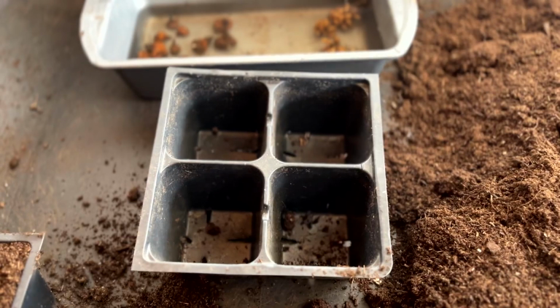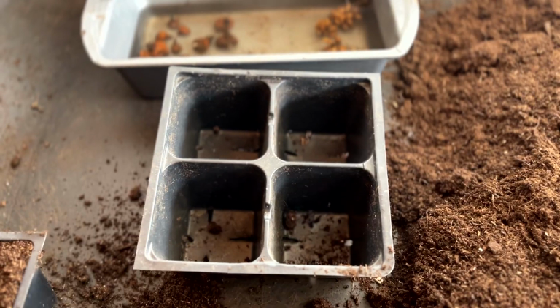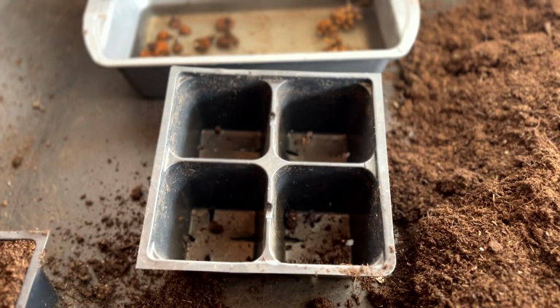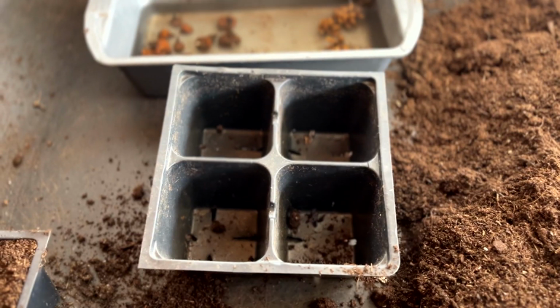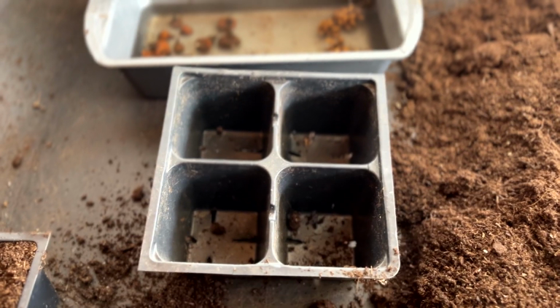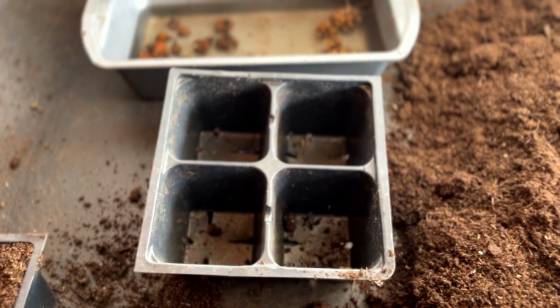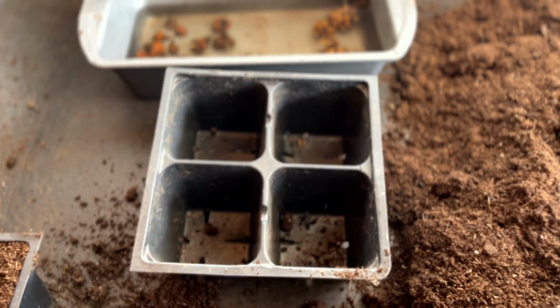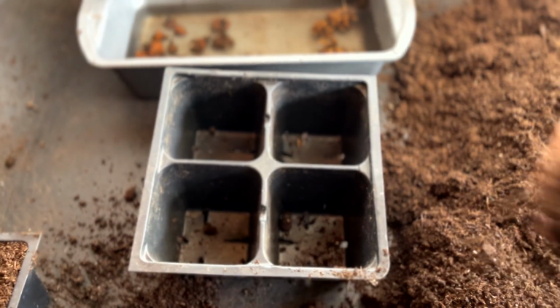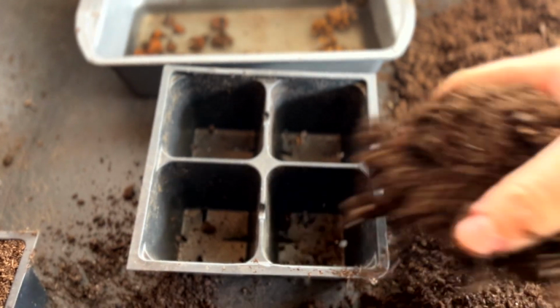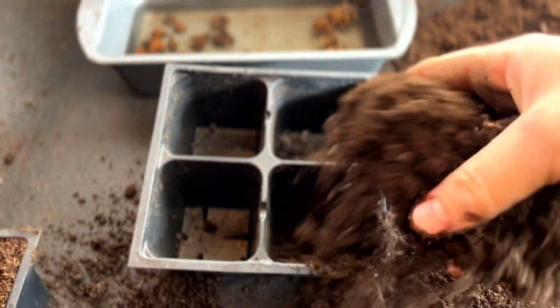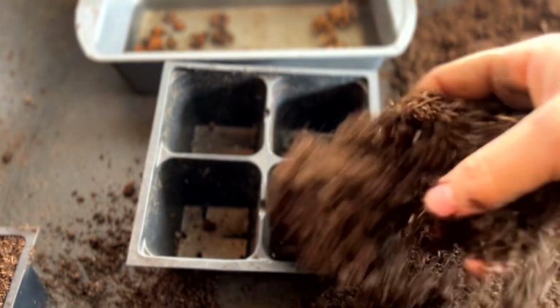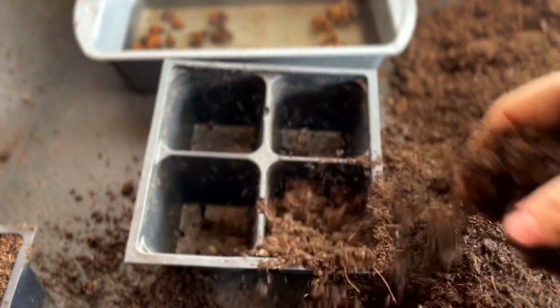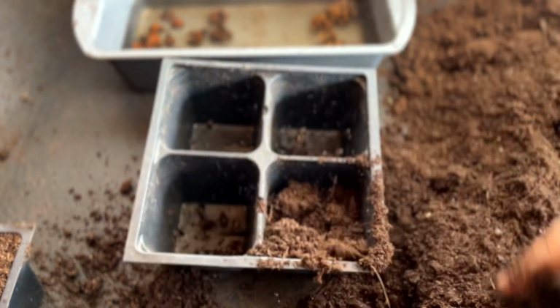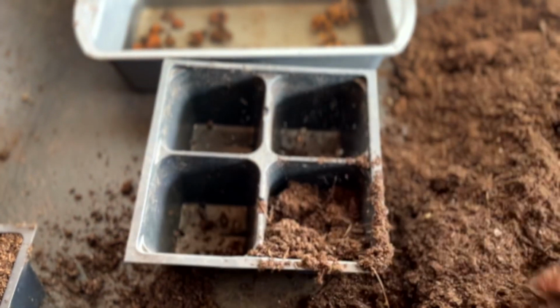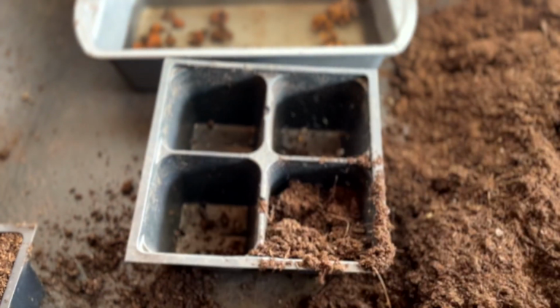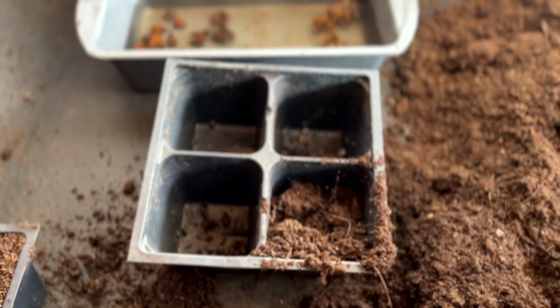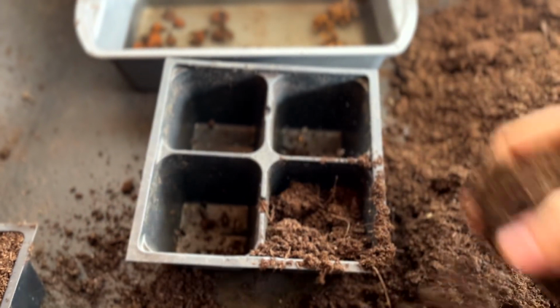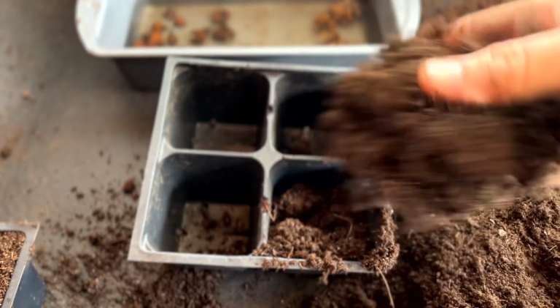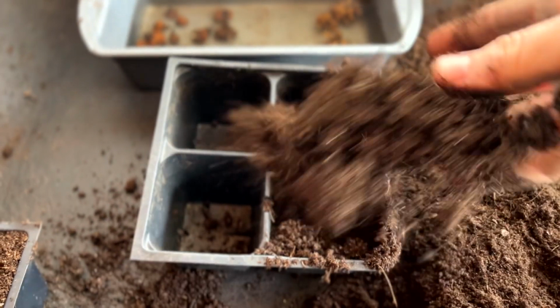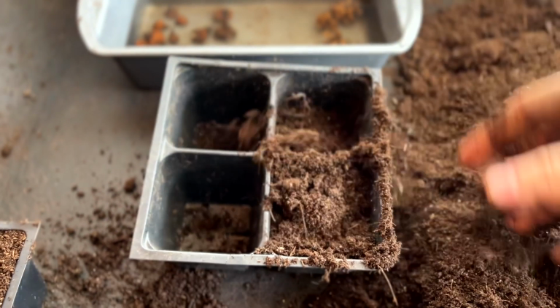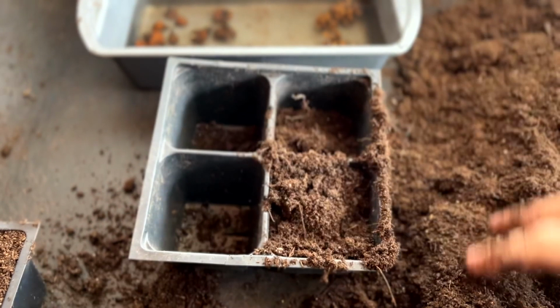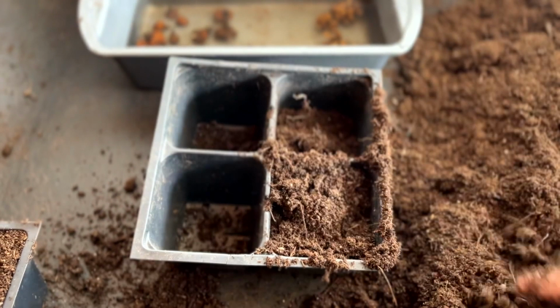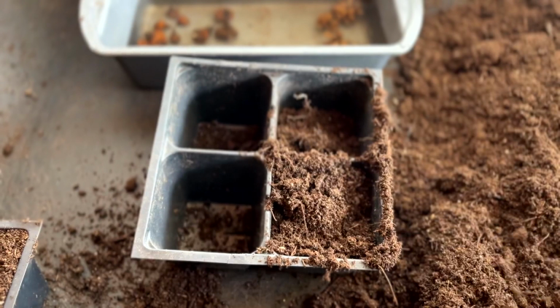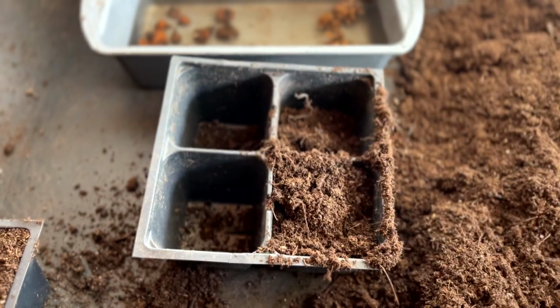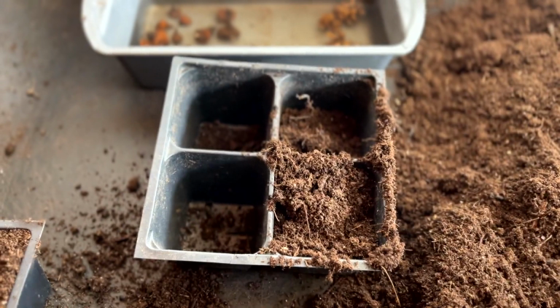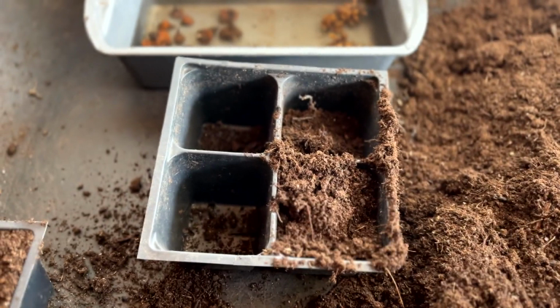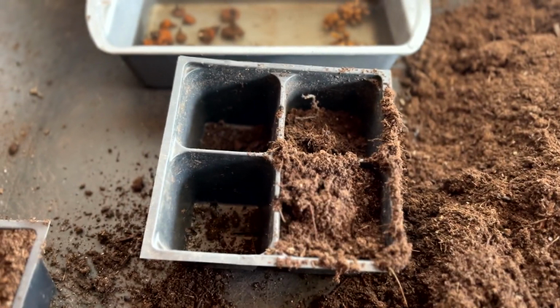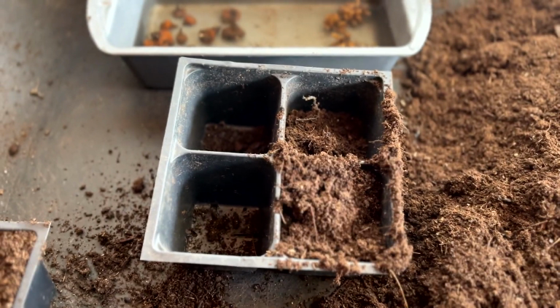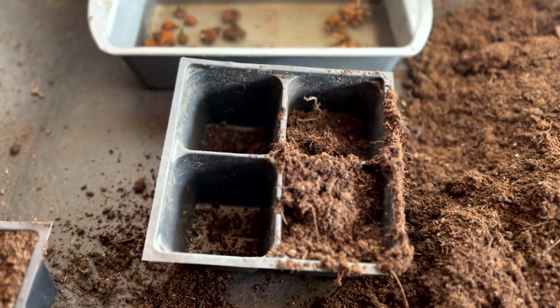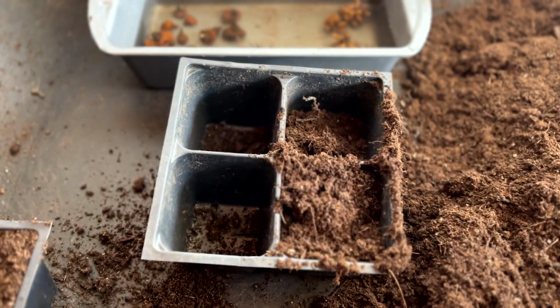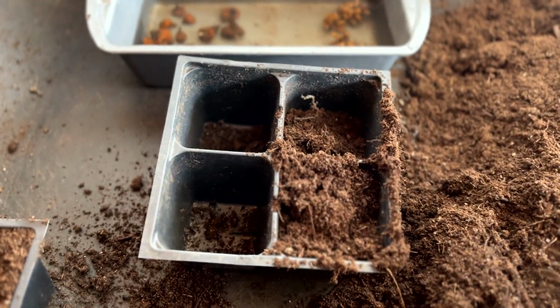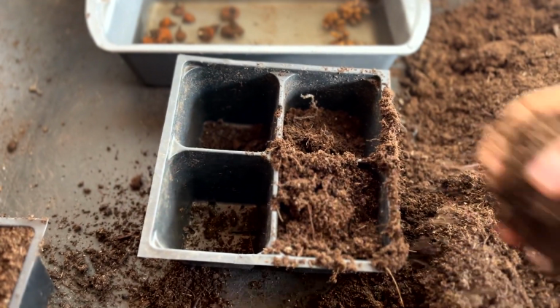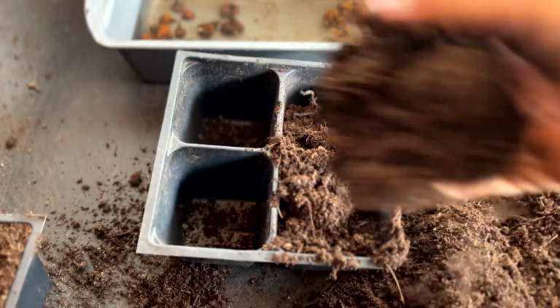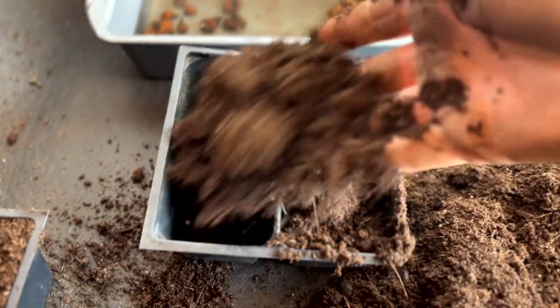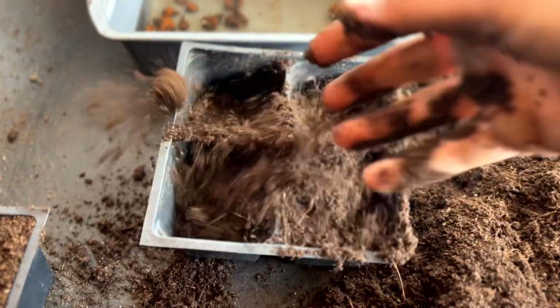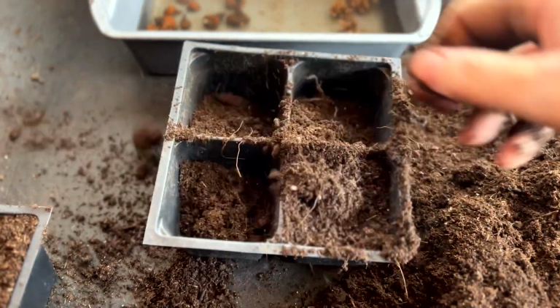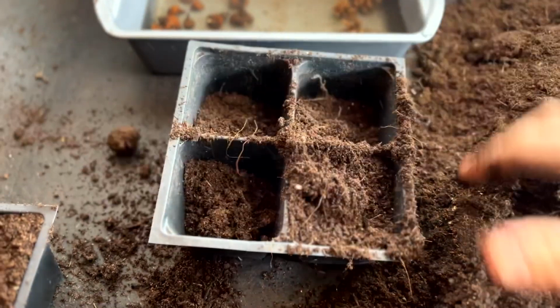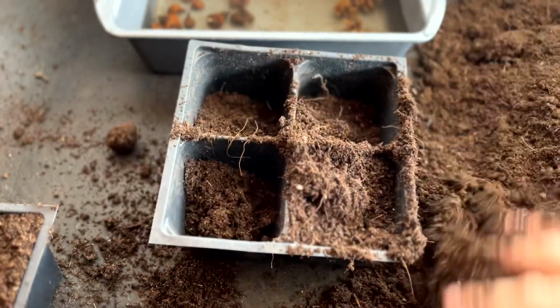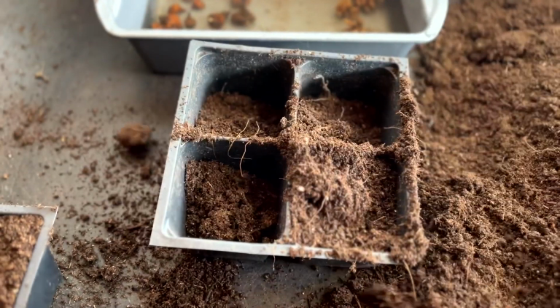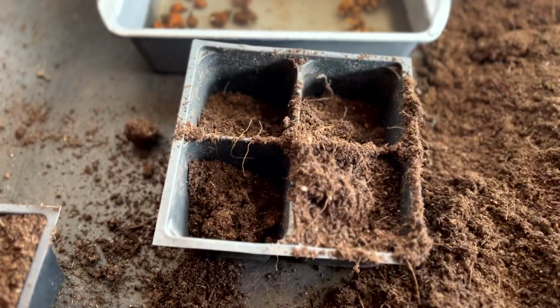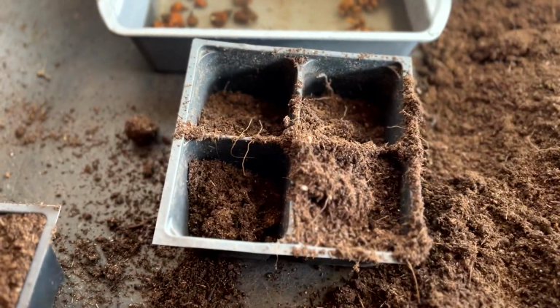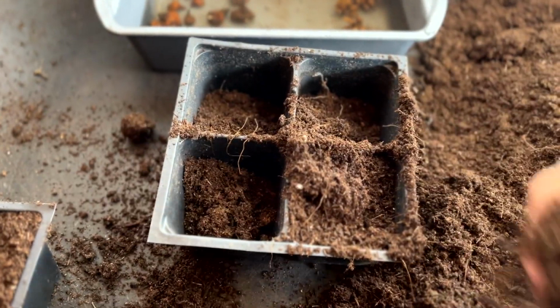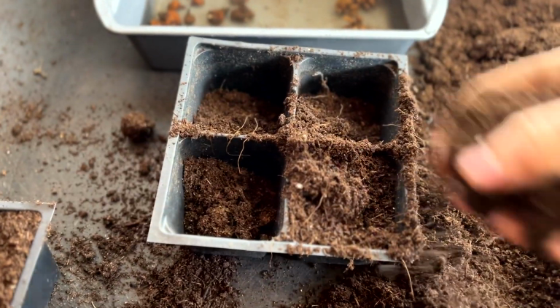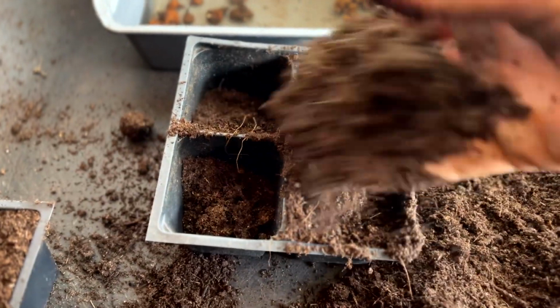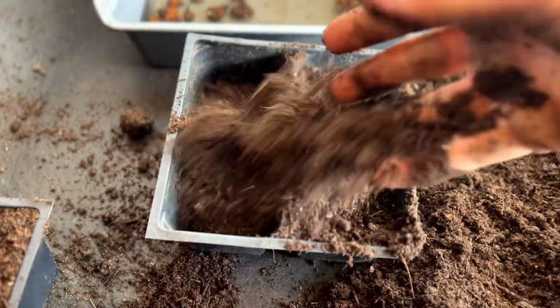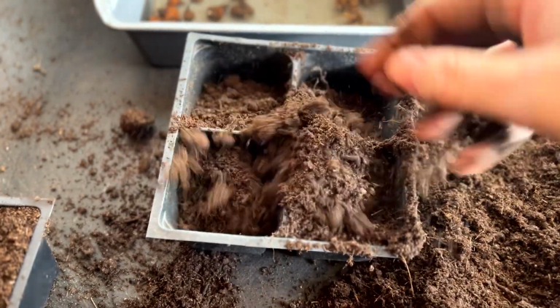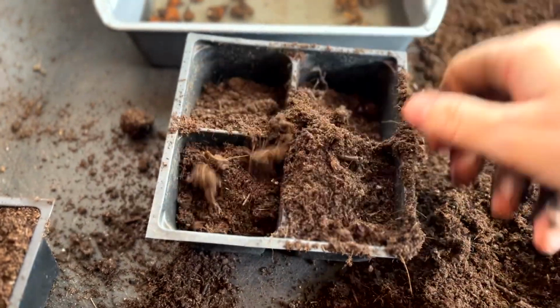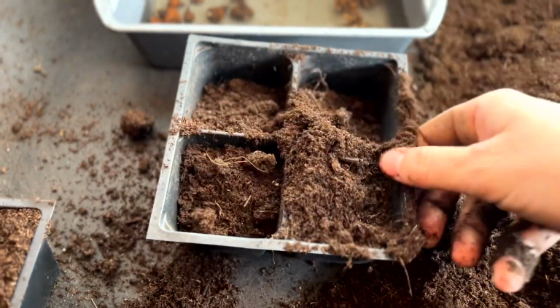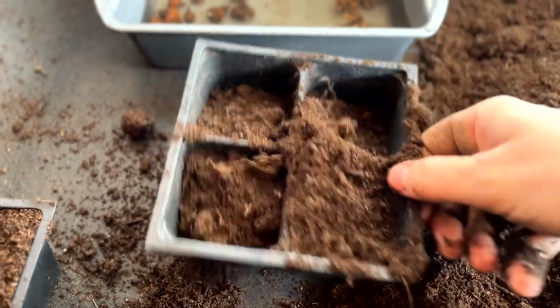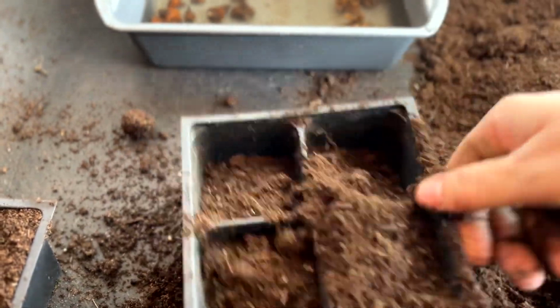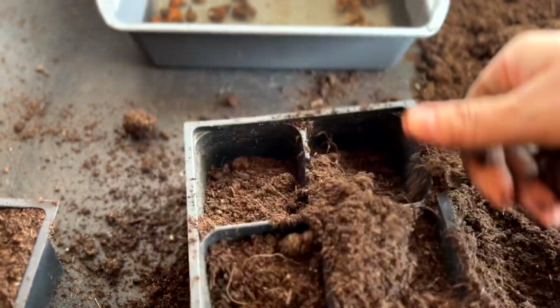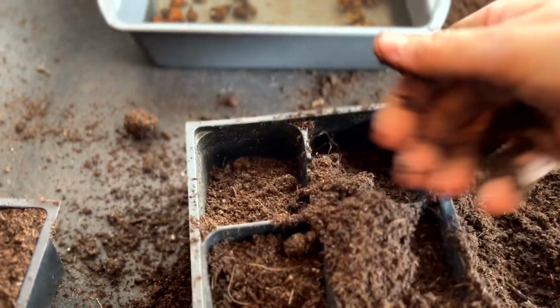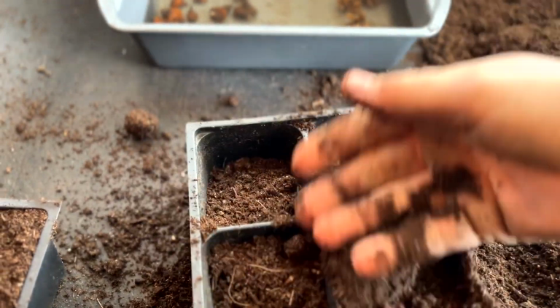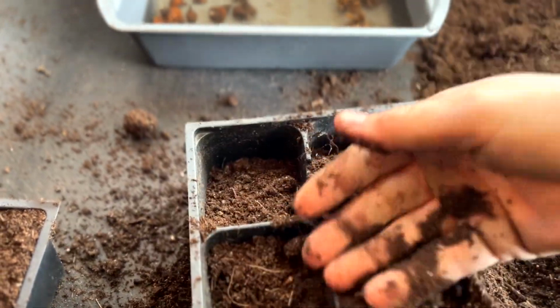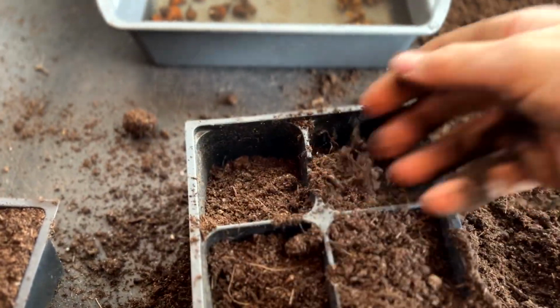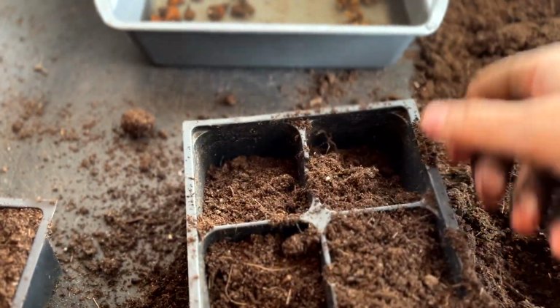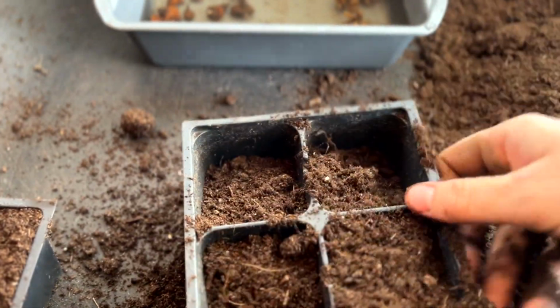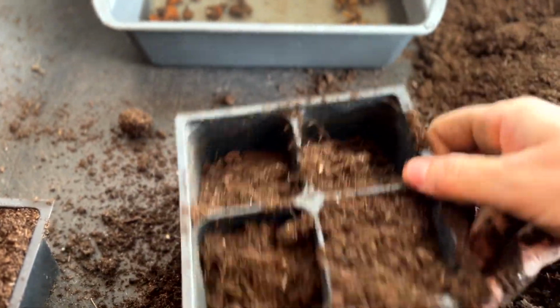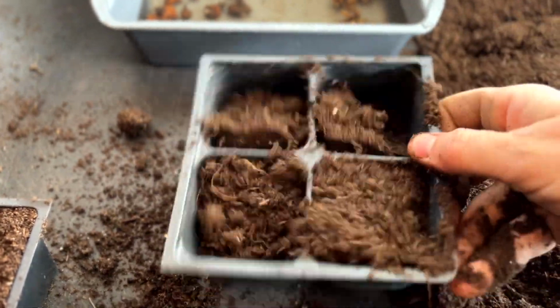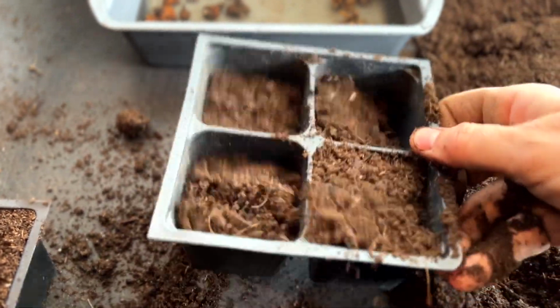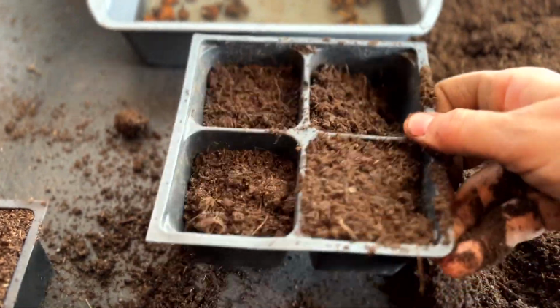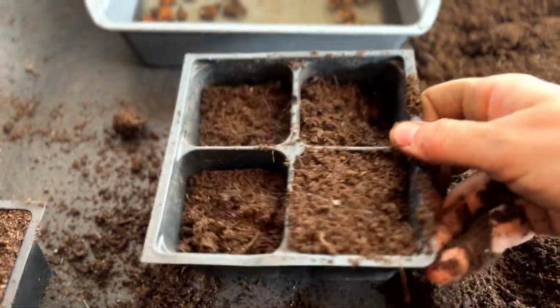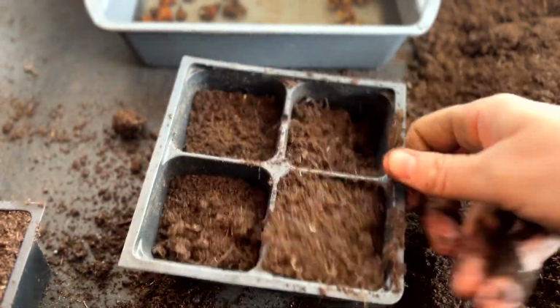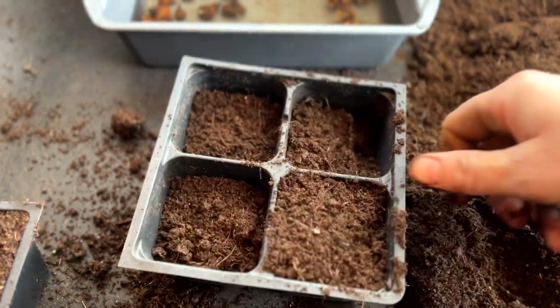An all-purpose potting mix will do the trick. Fill your trays about halfway up and then place the corms inside.